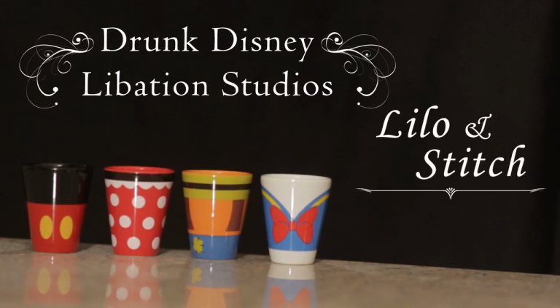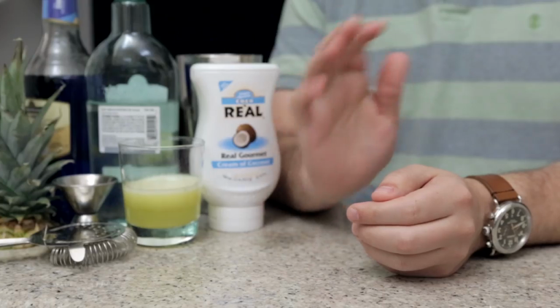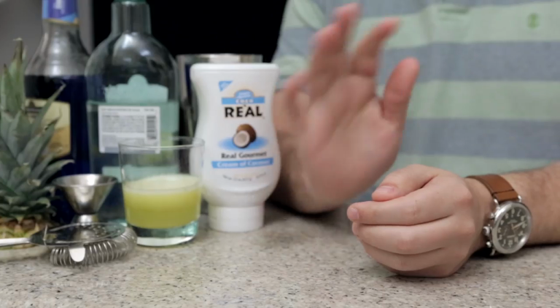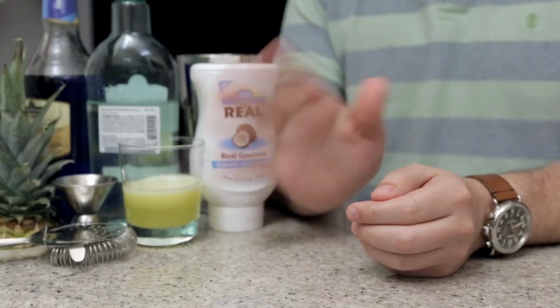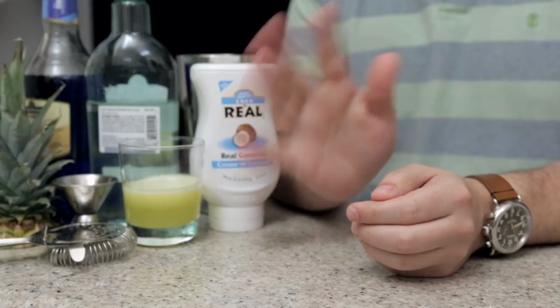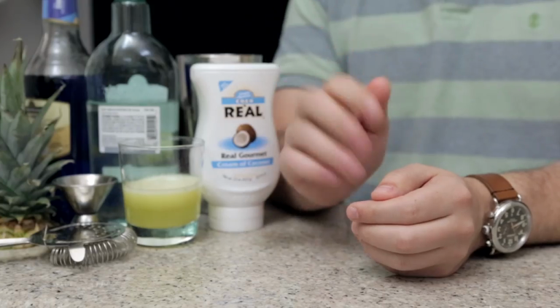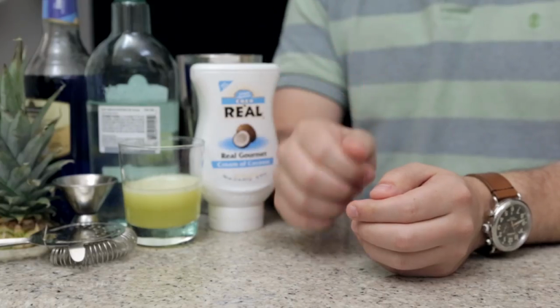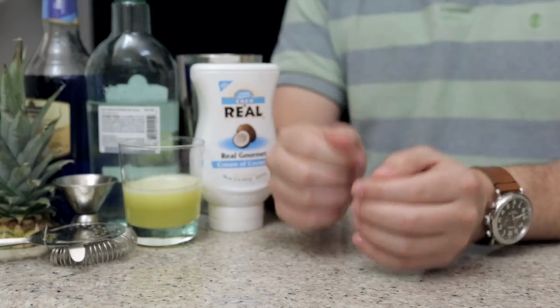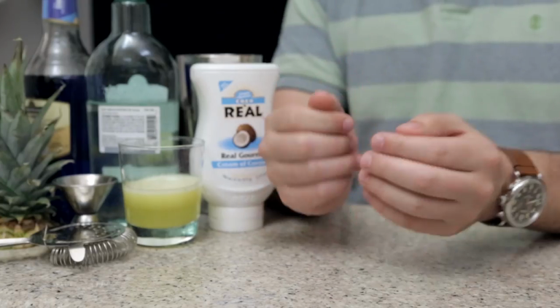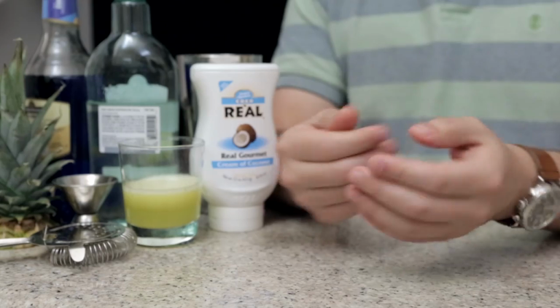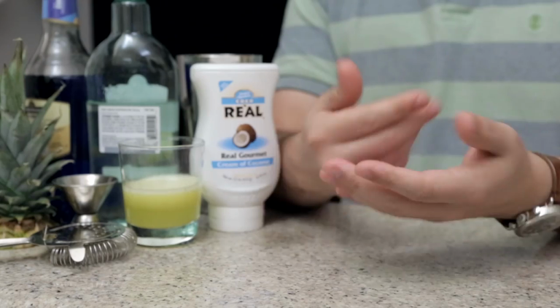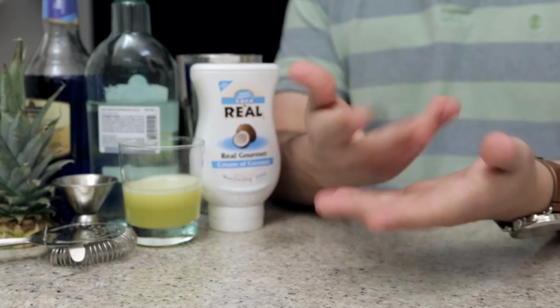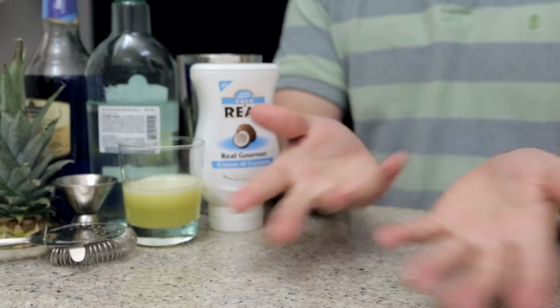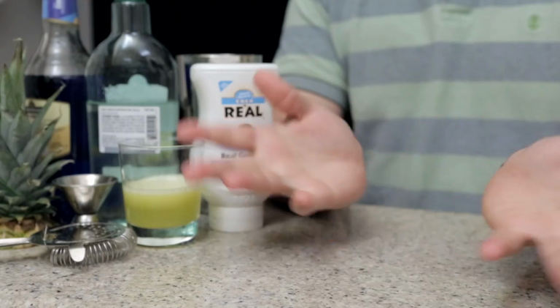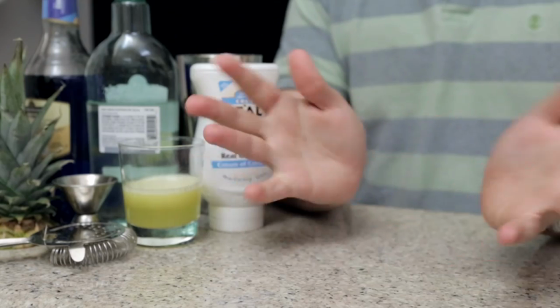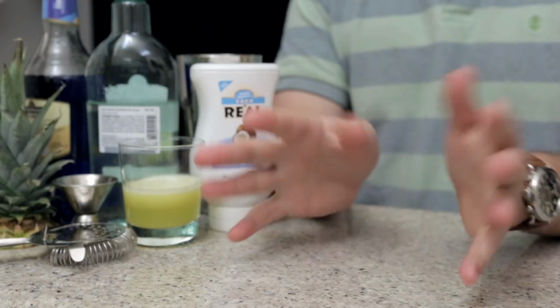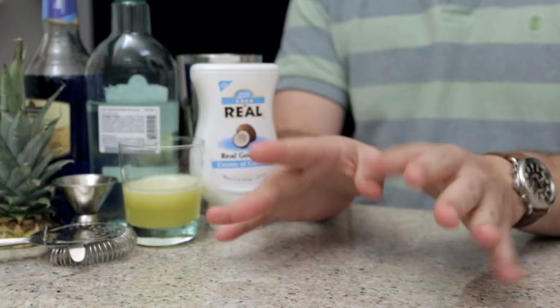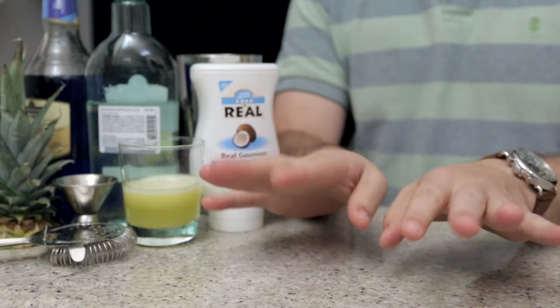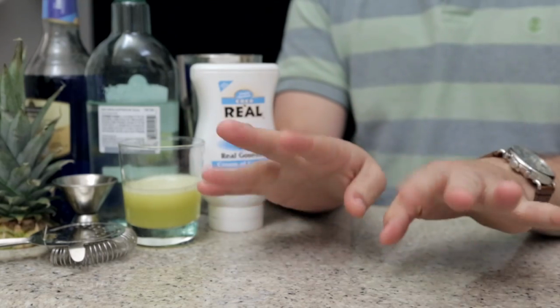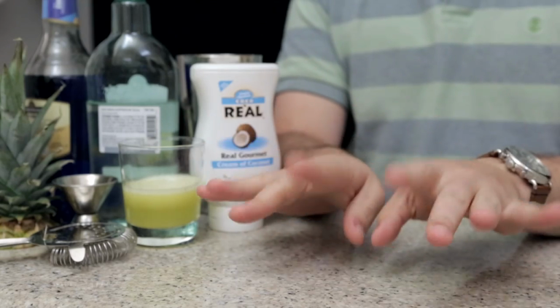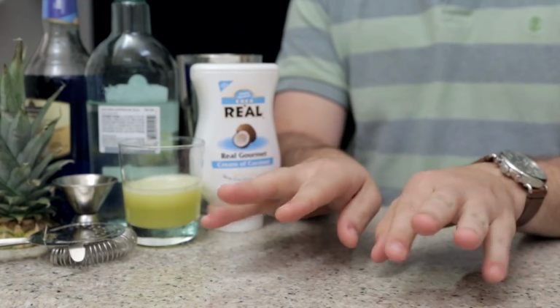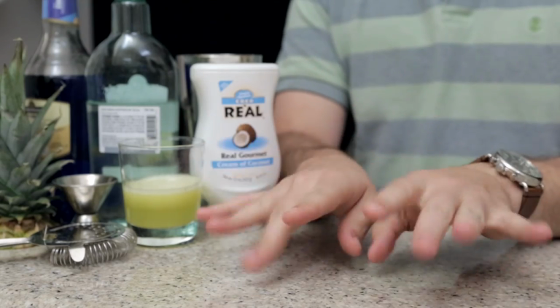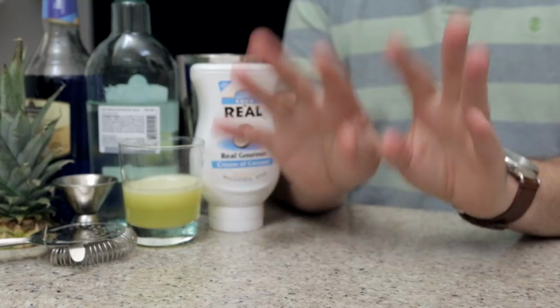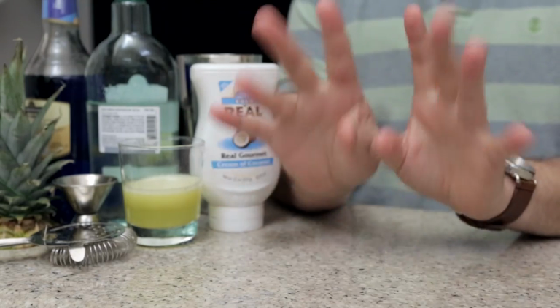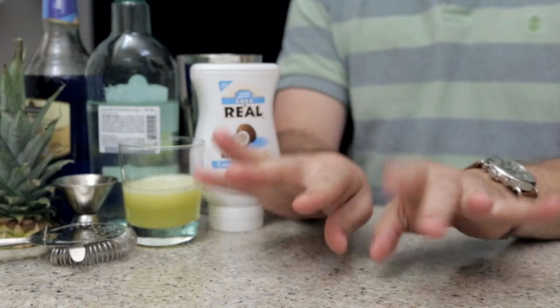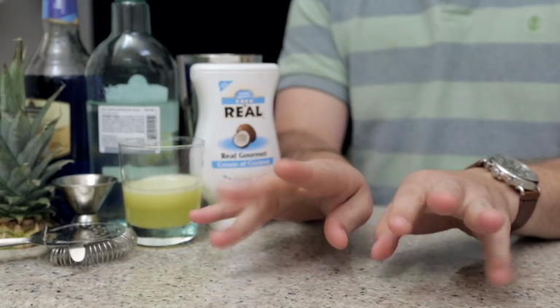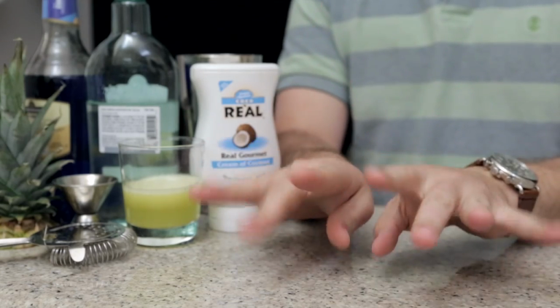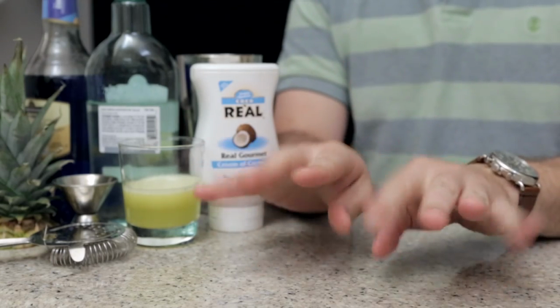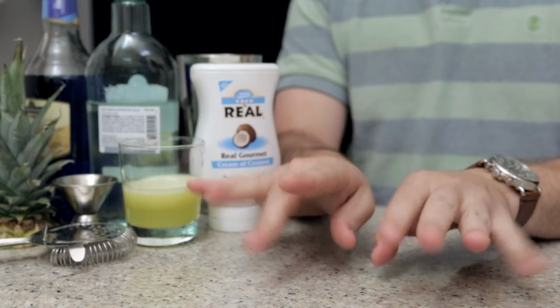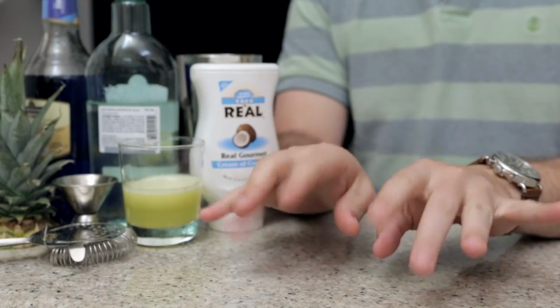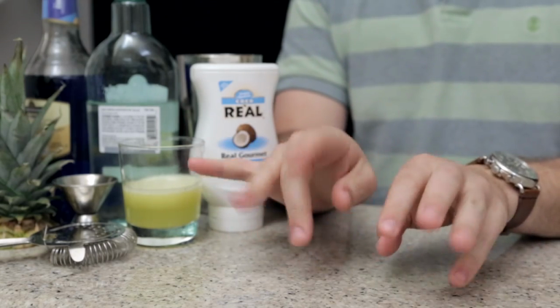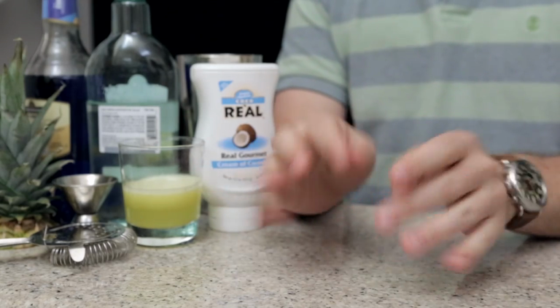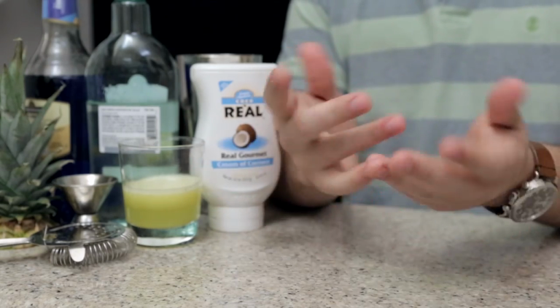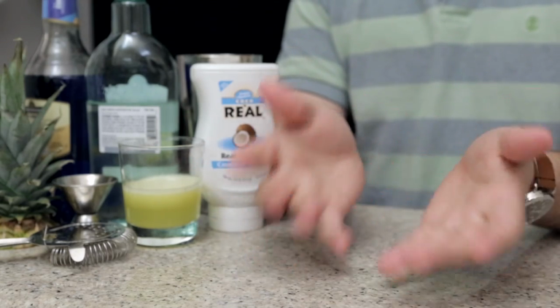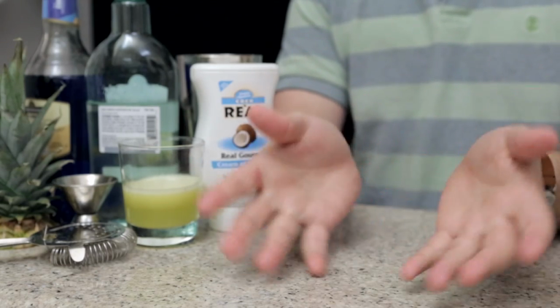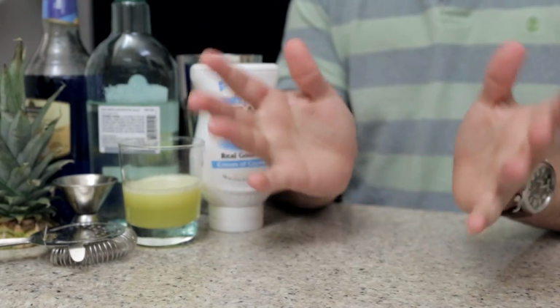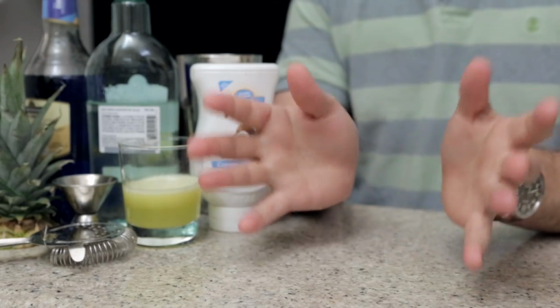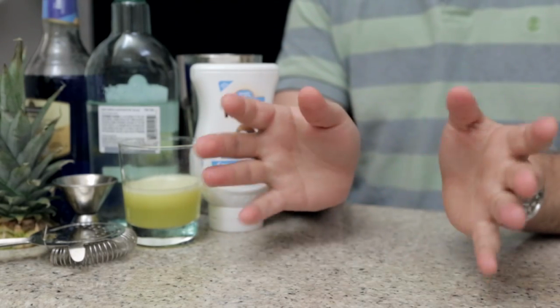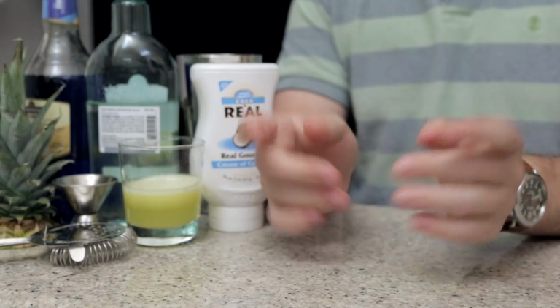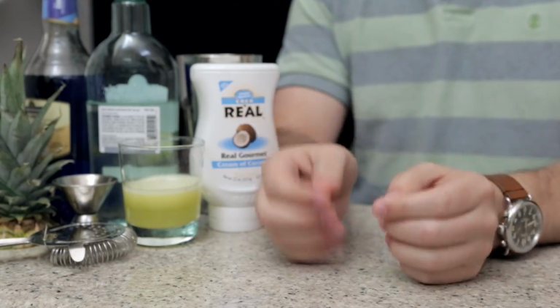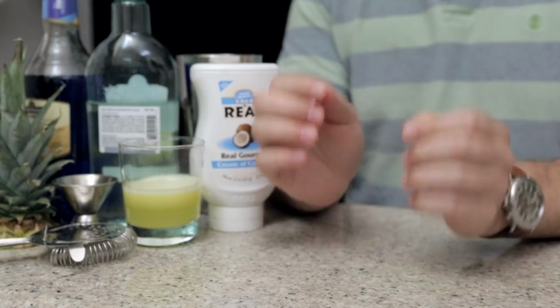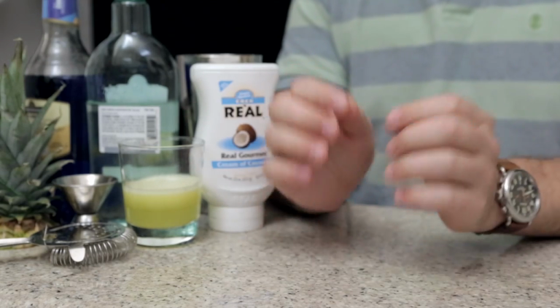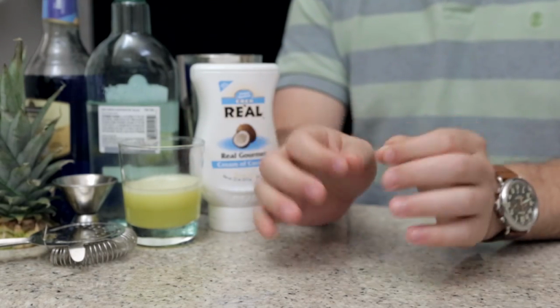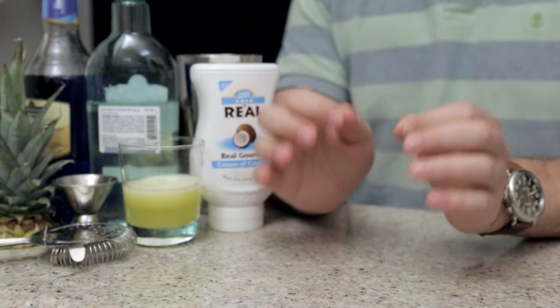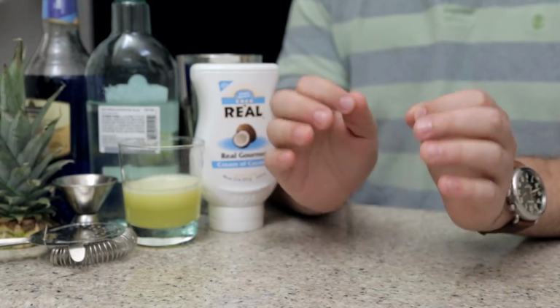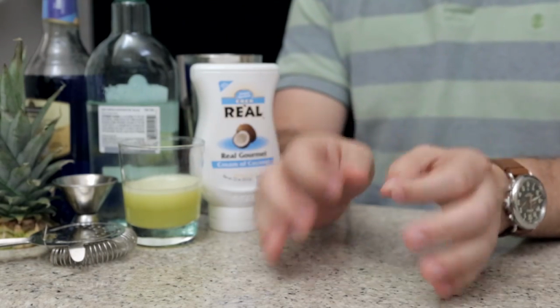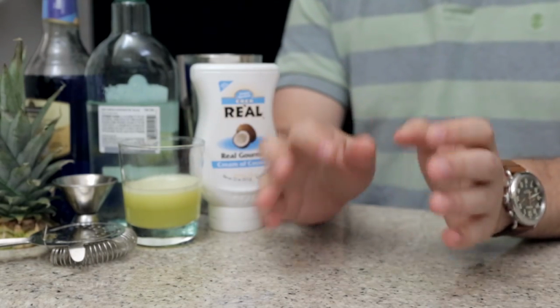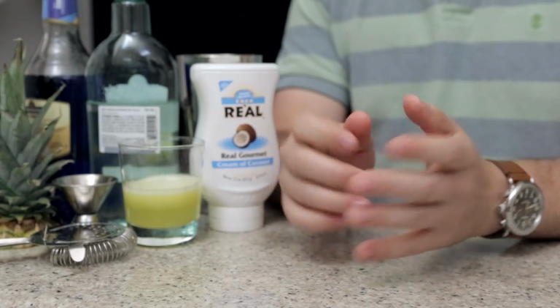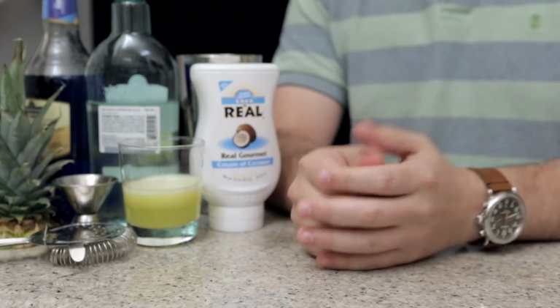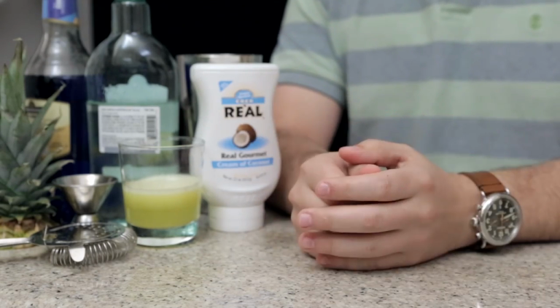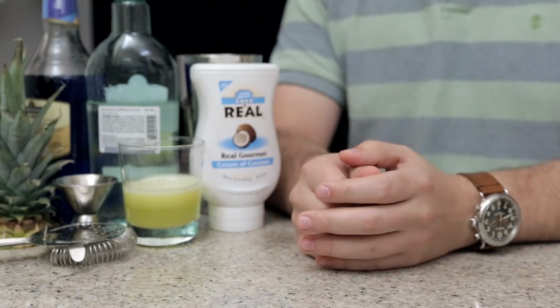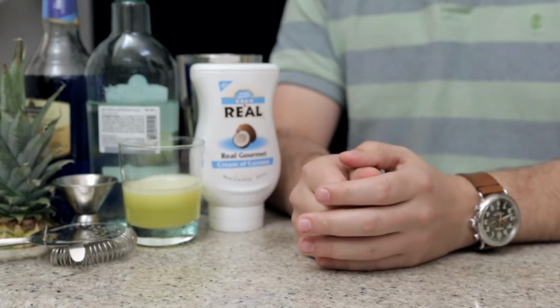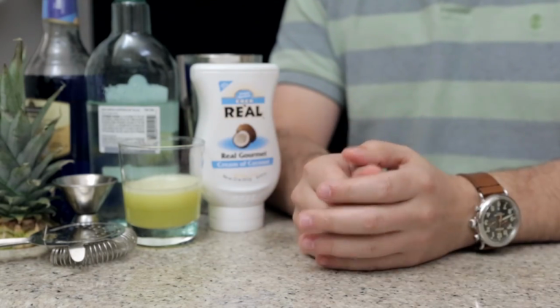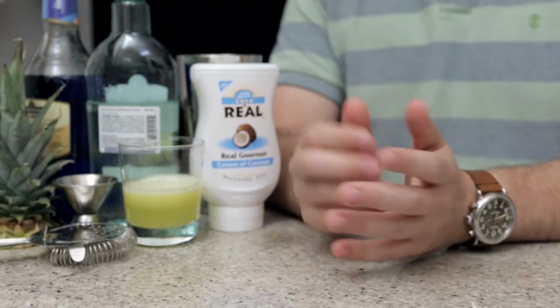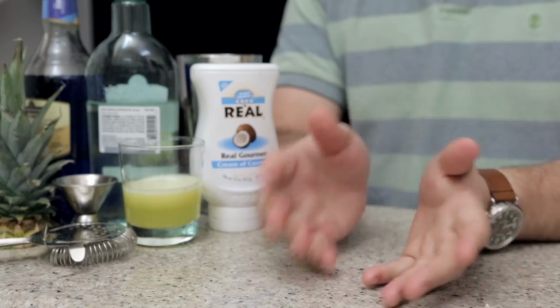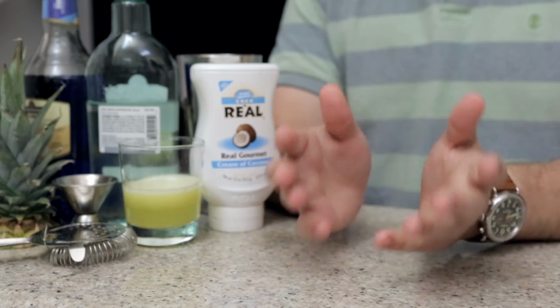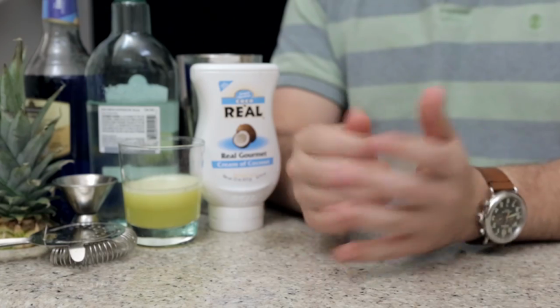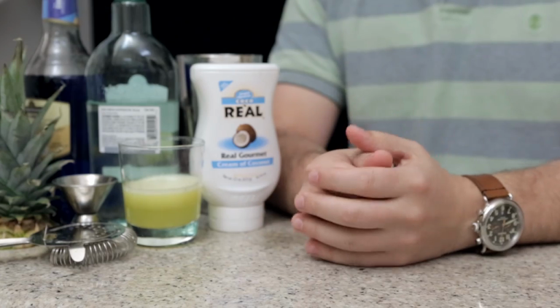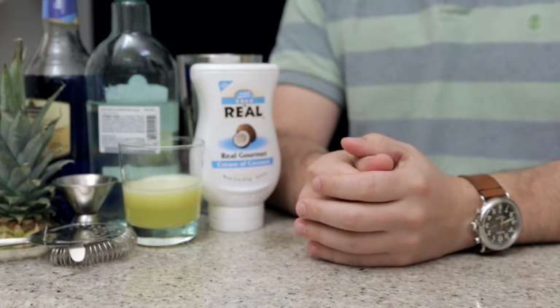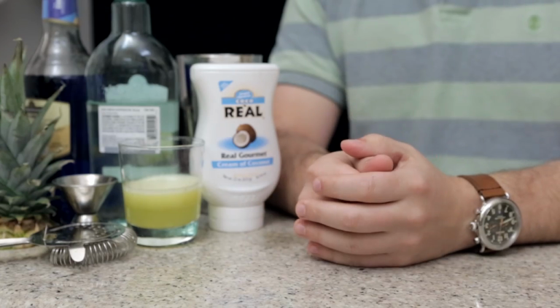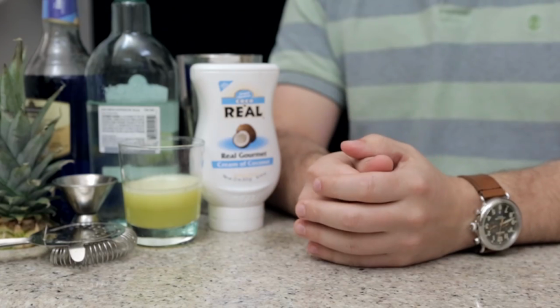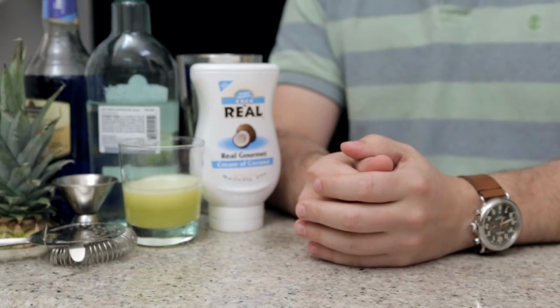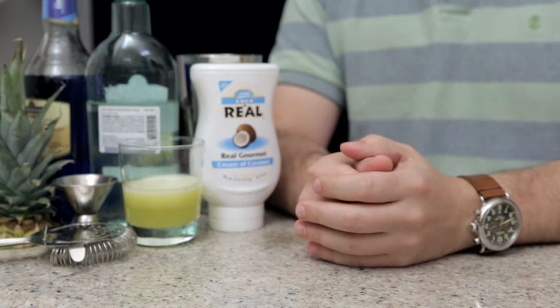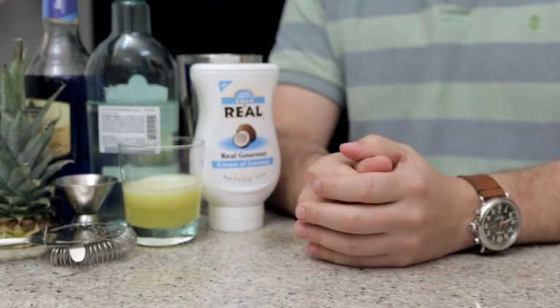Hello everyone and welcome once again to Drunk Disney Libation Studios where I, the disembodied hands of Practical Folks, create a delicious cocktail to go with next week's Drunk Disney.